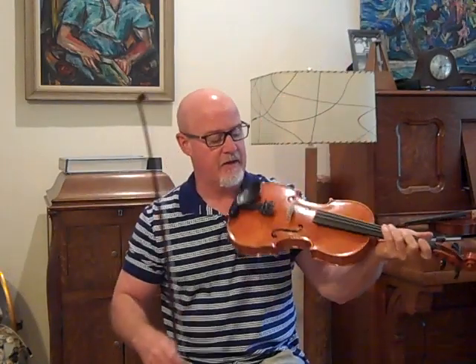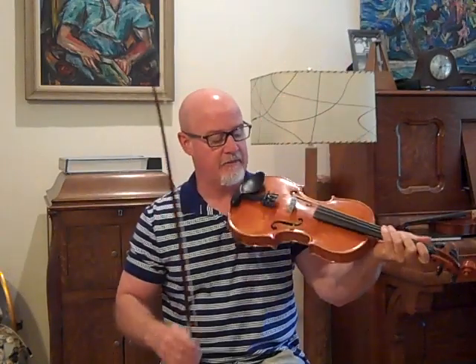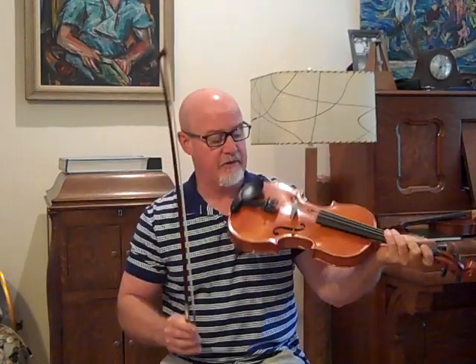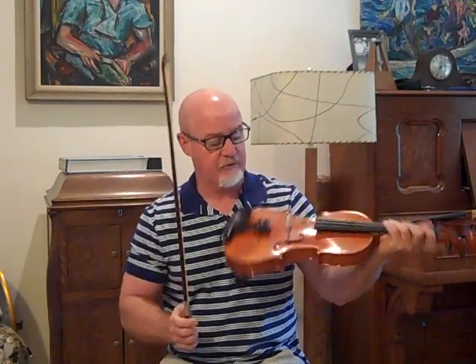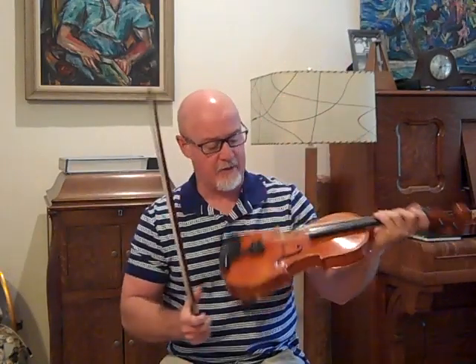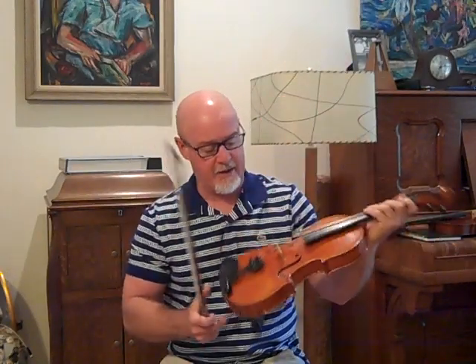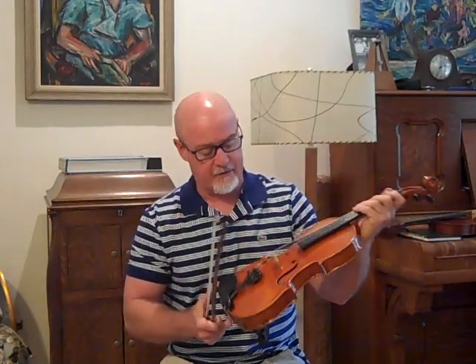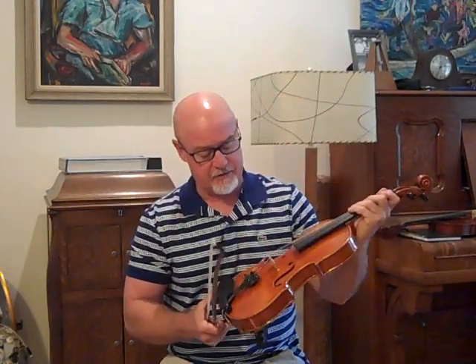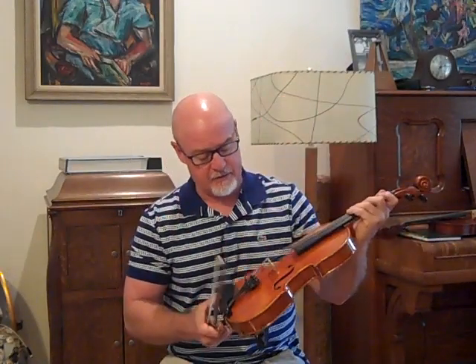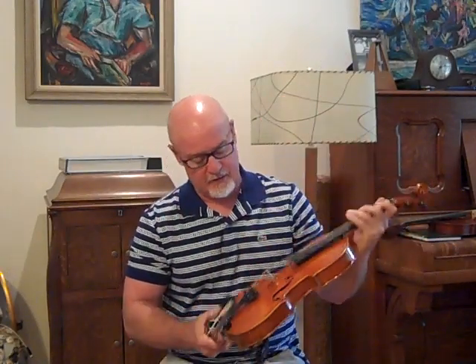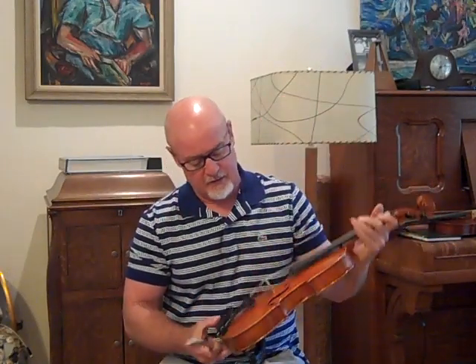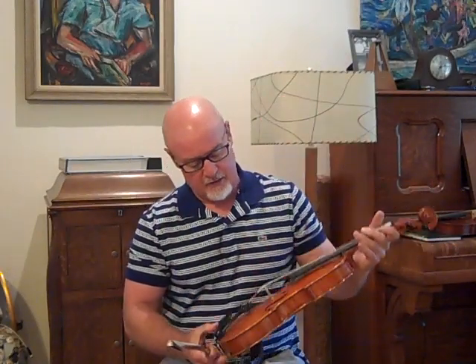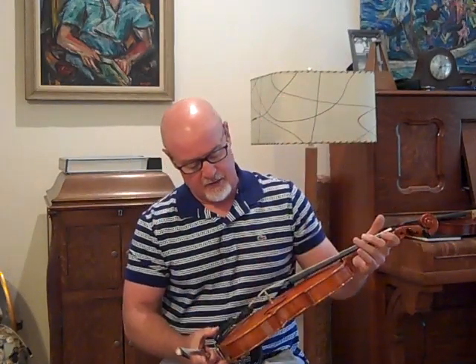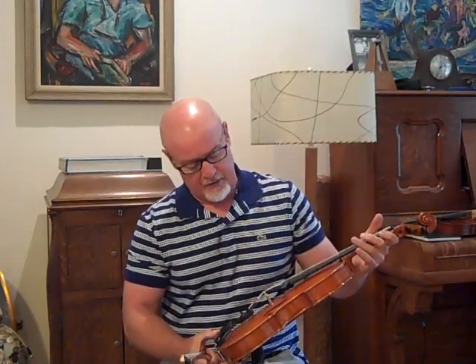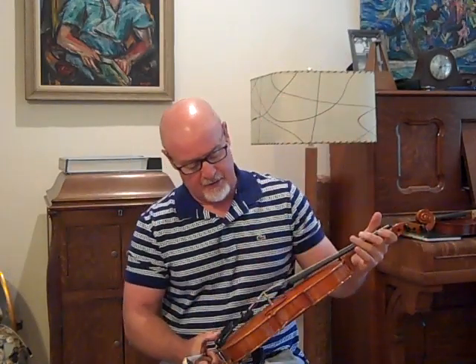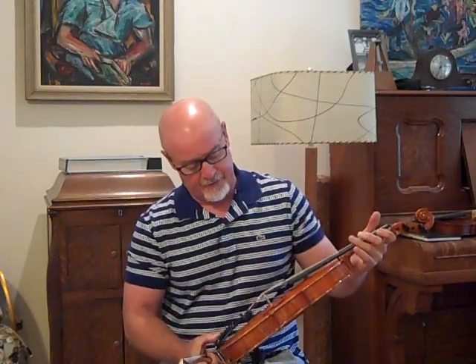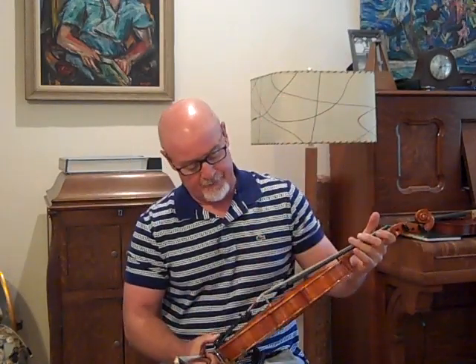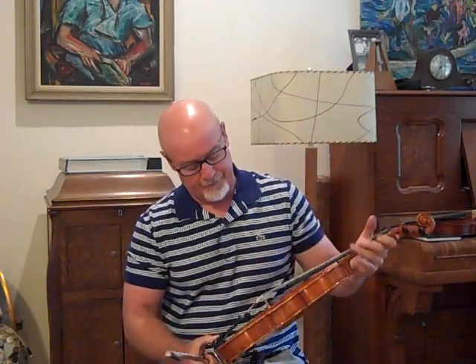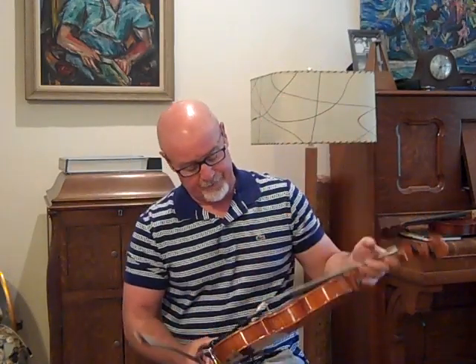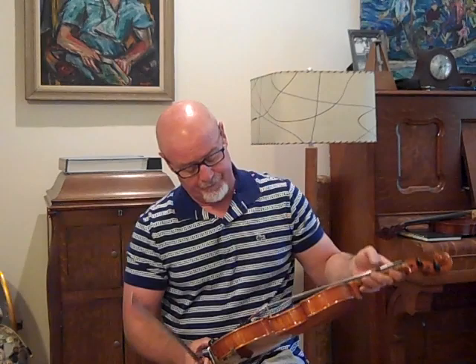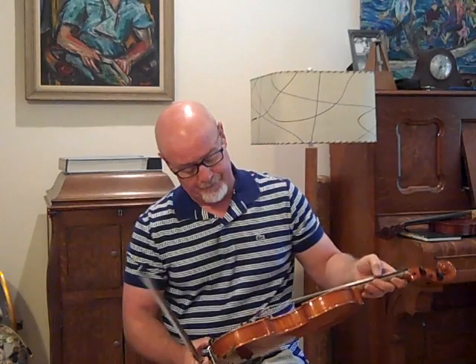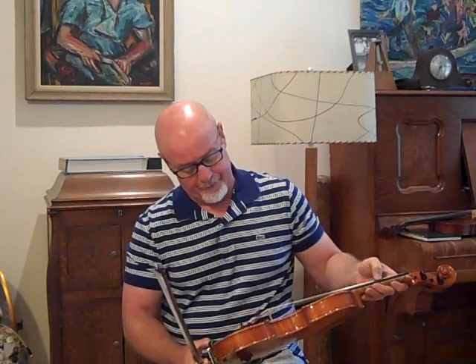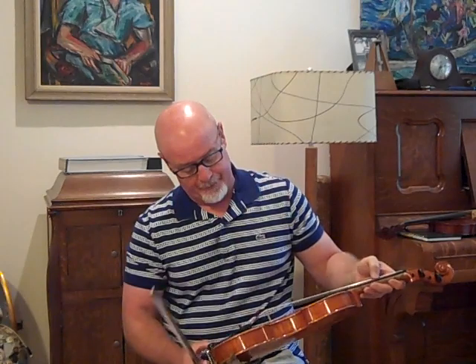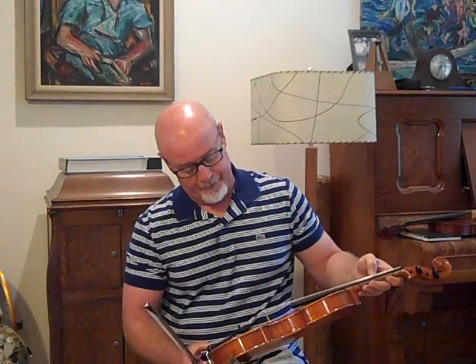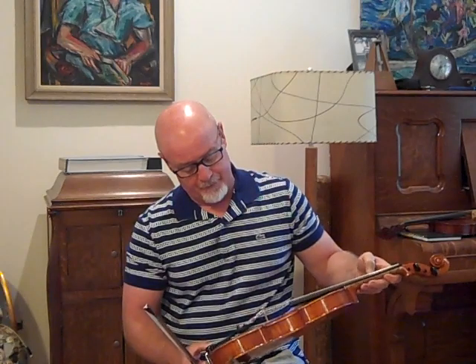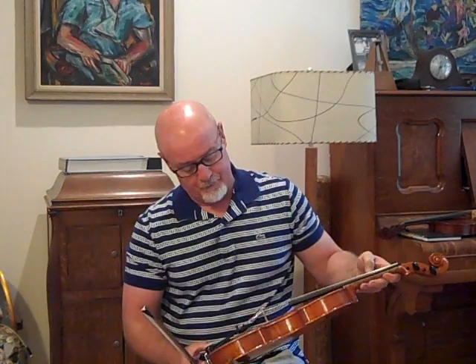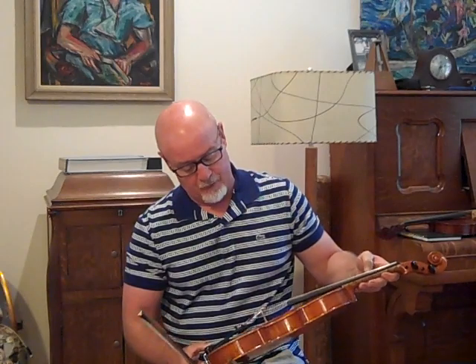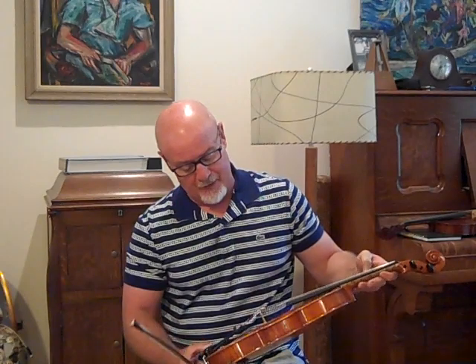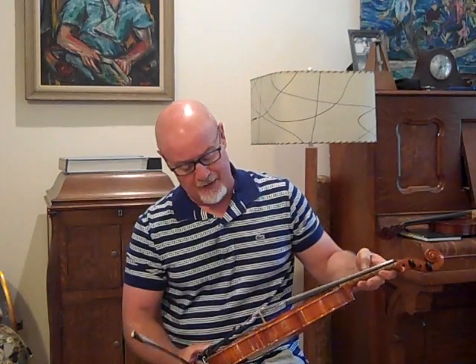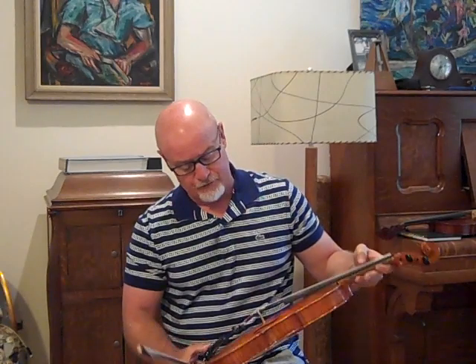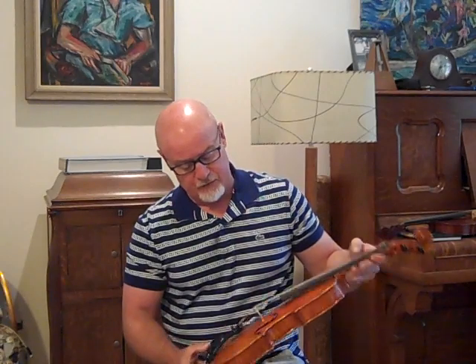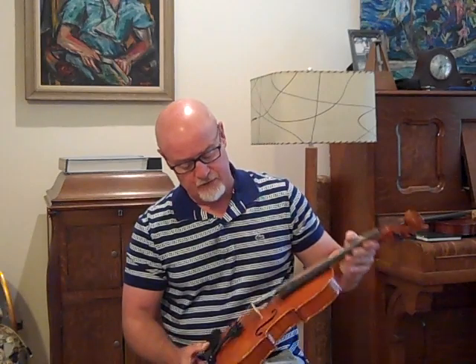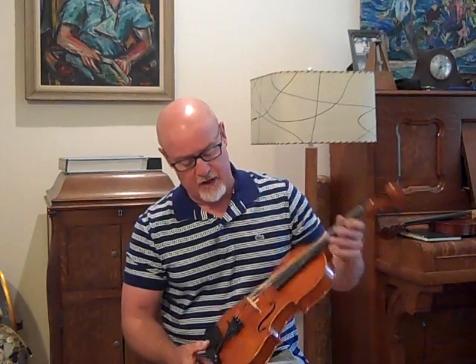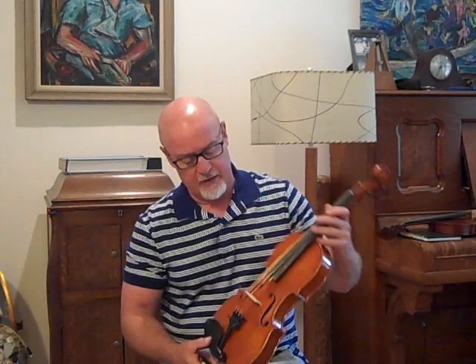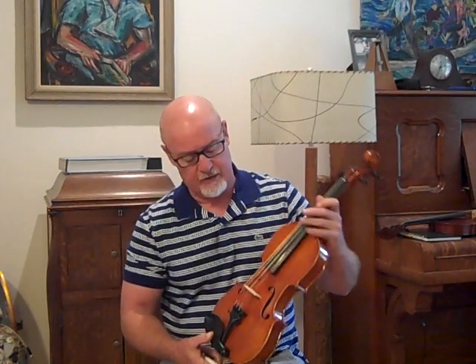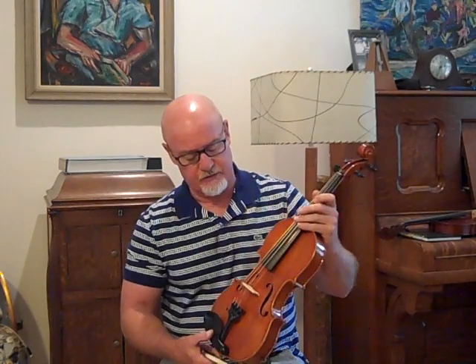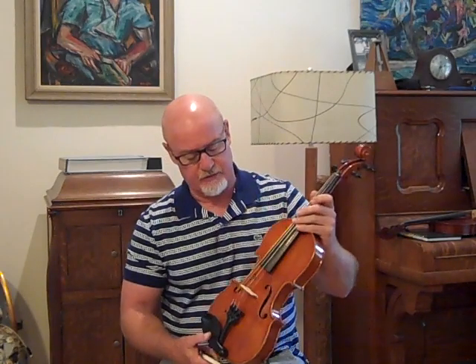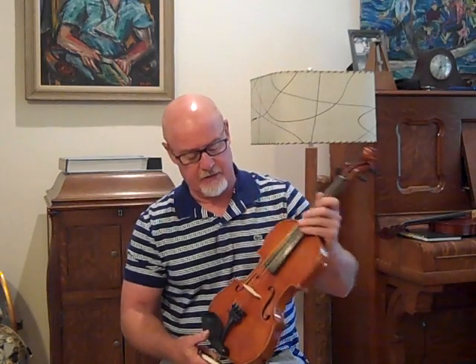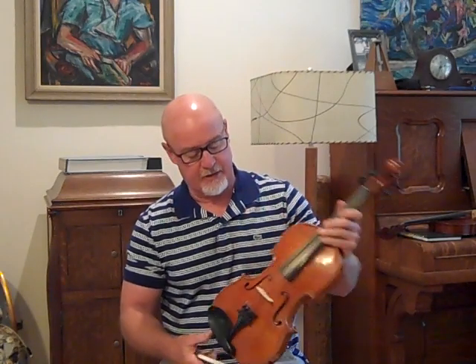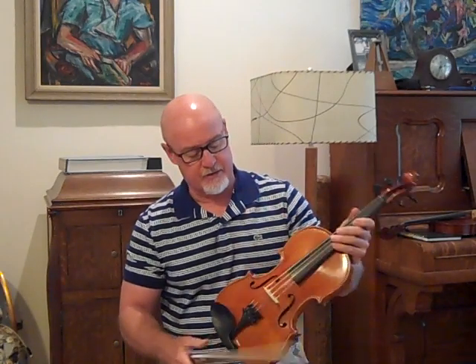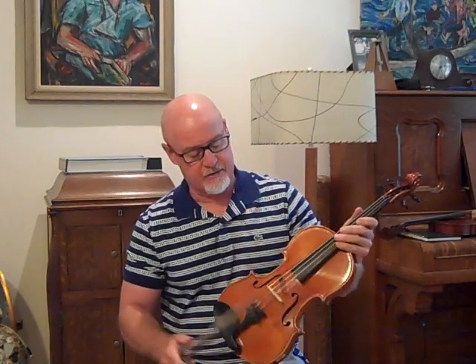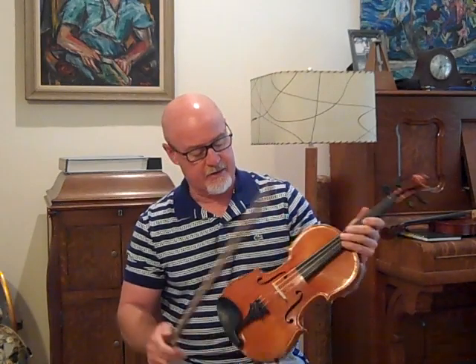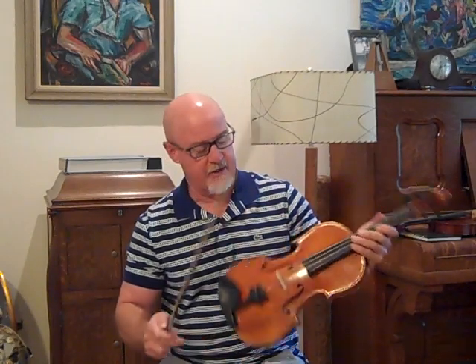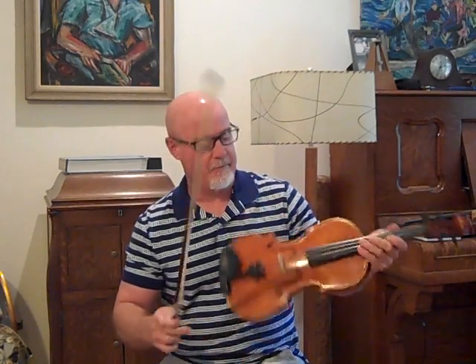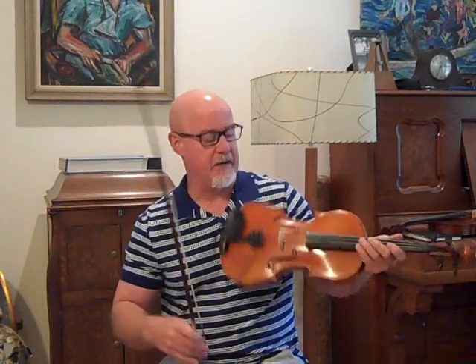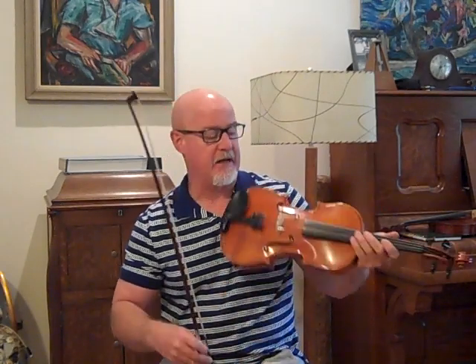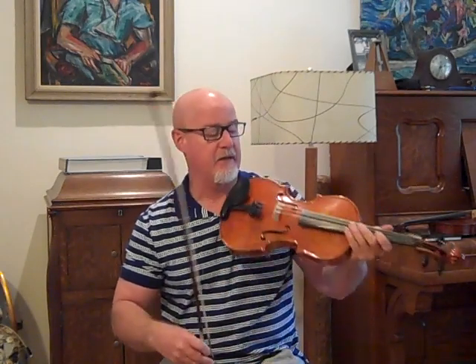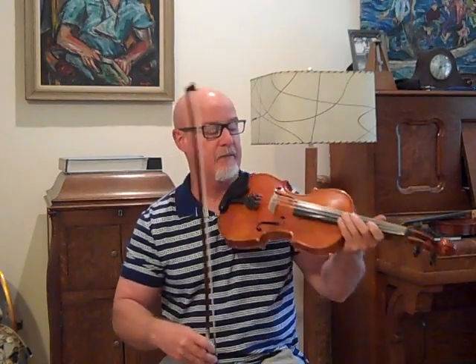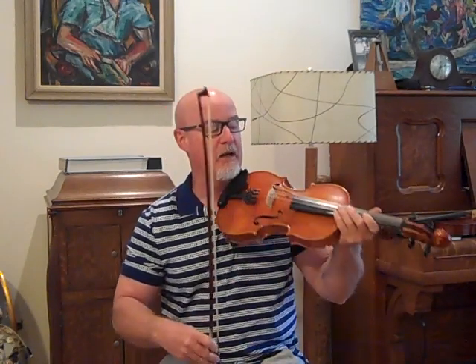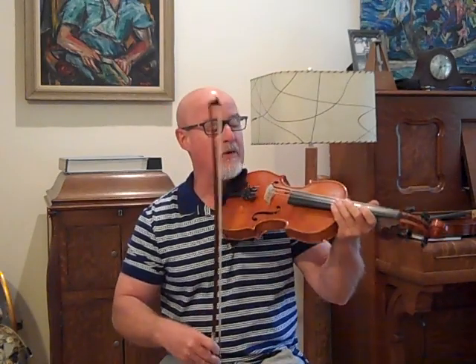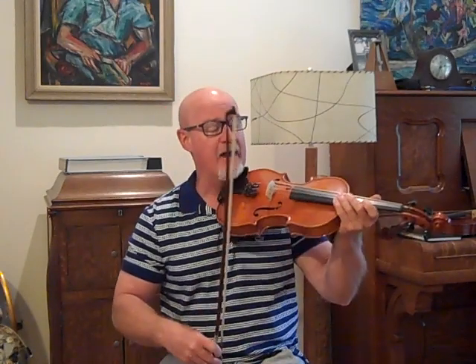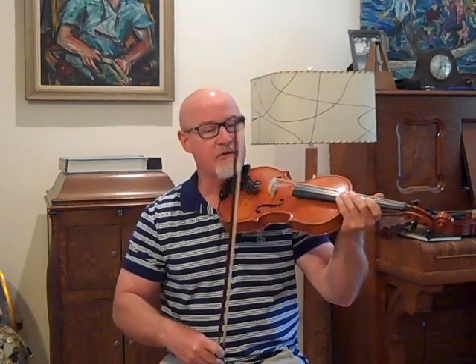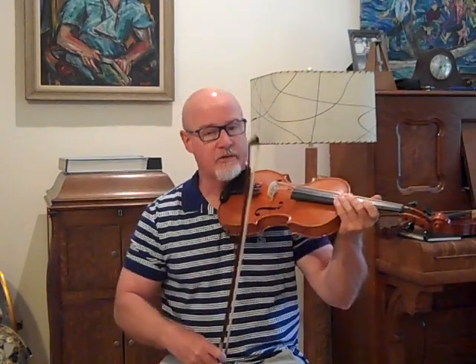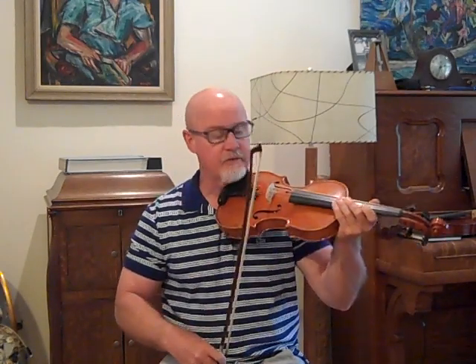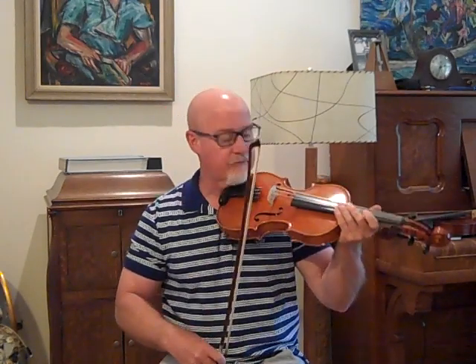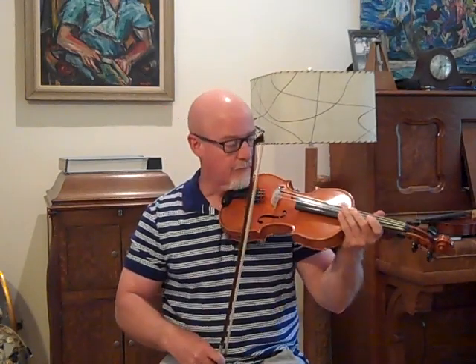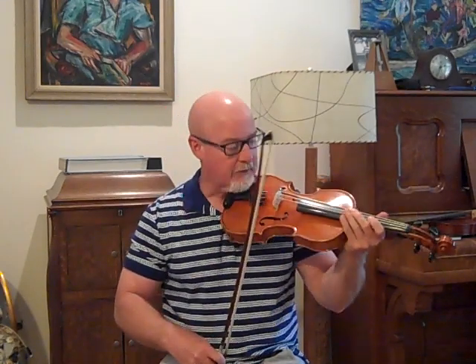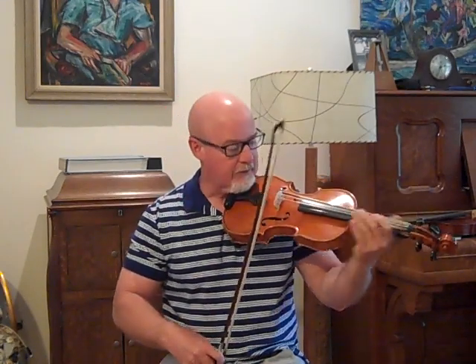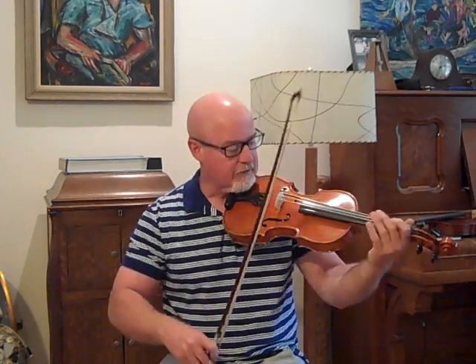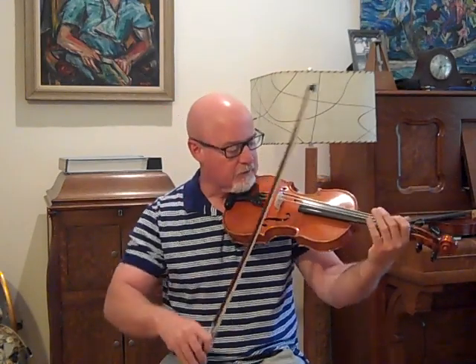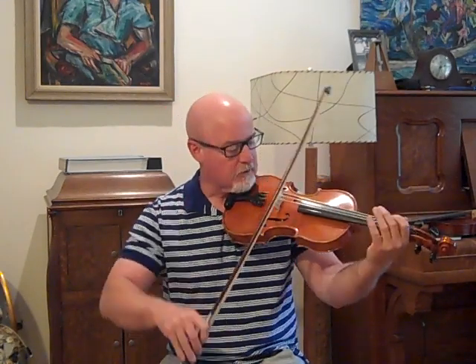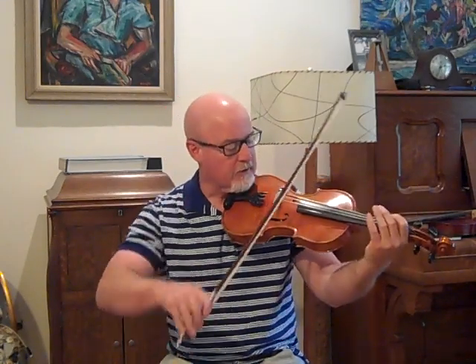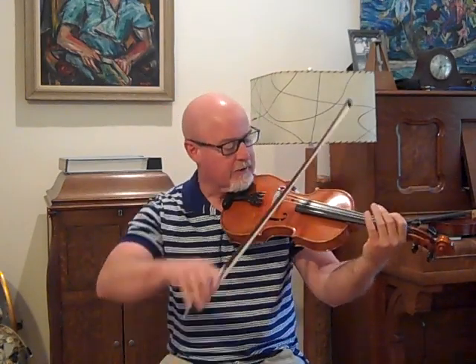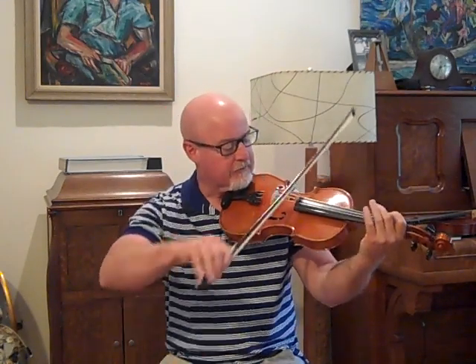This one has Pirastro Tonica strings in medium-low action, per his request.